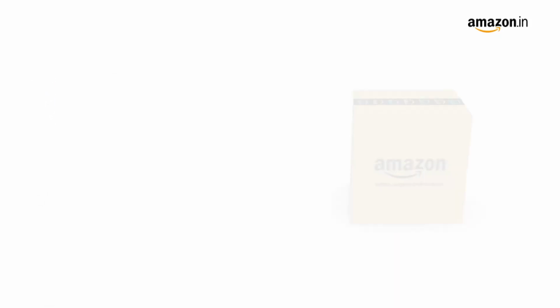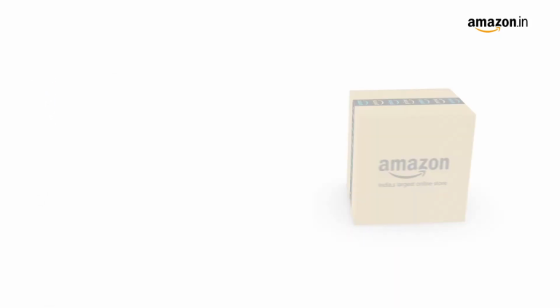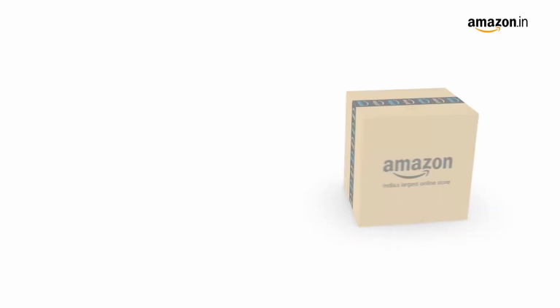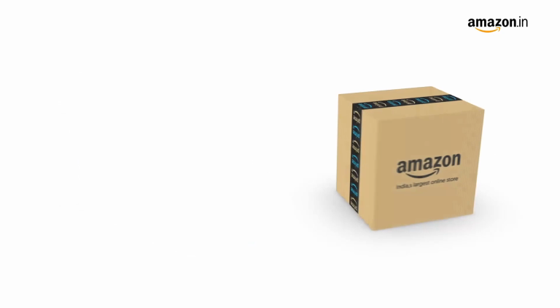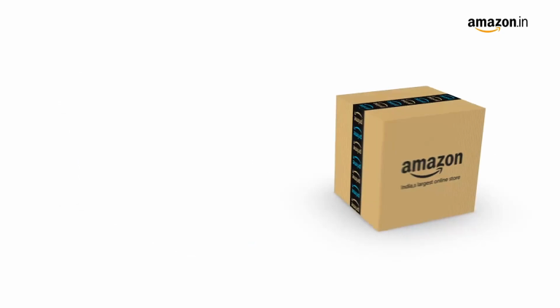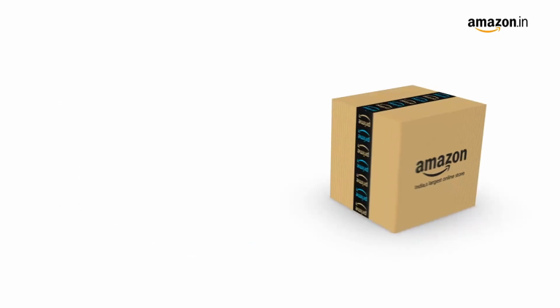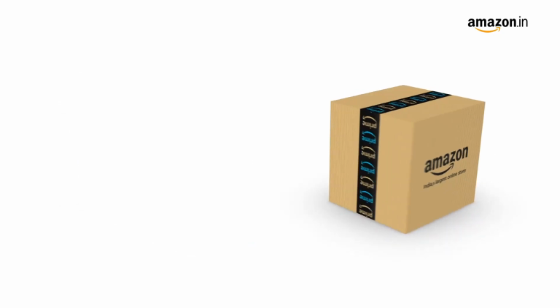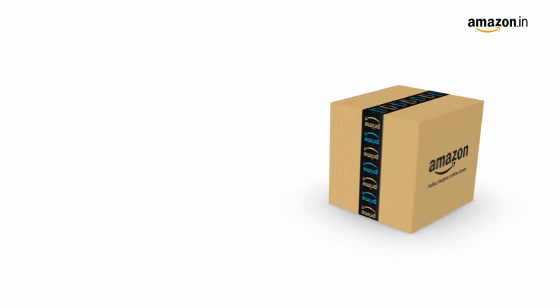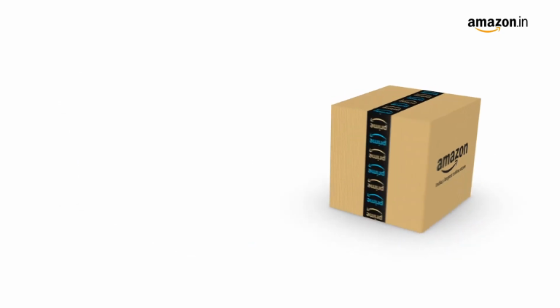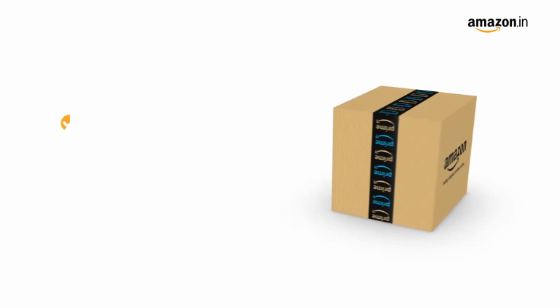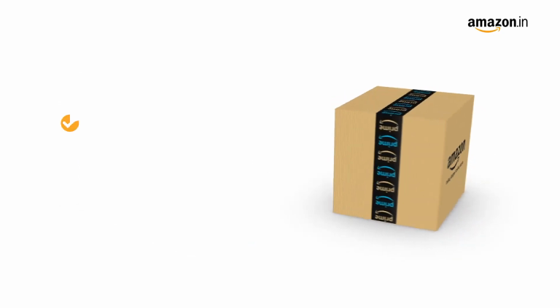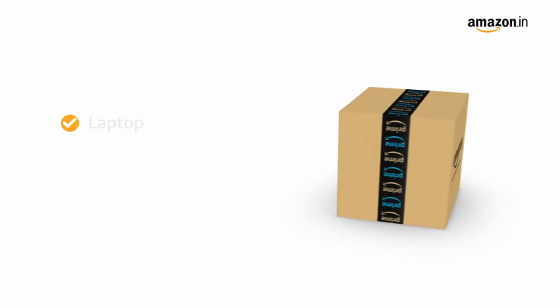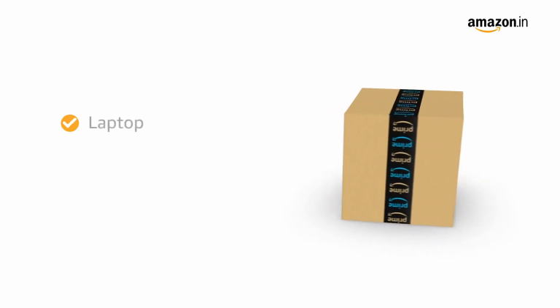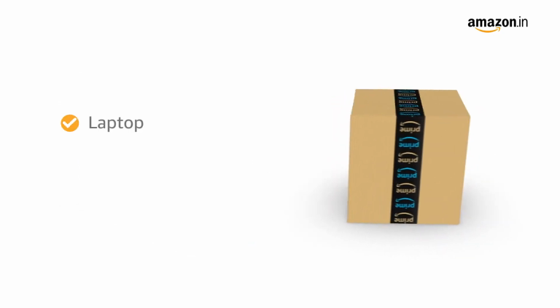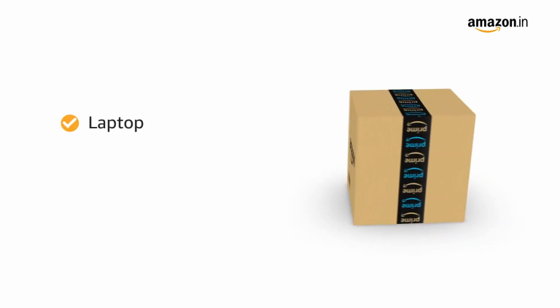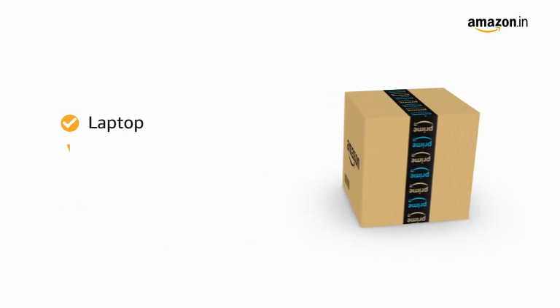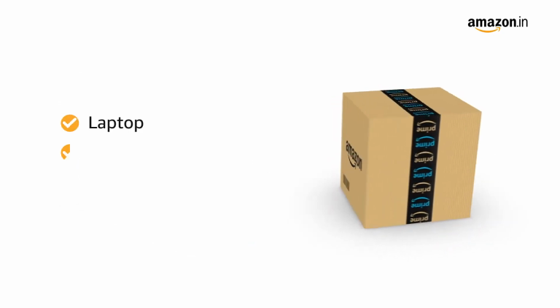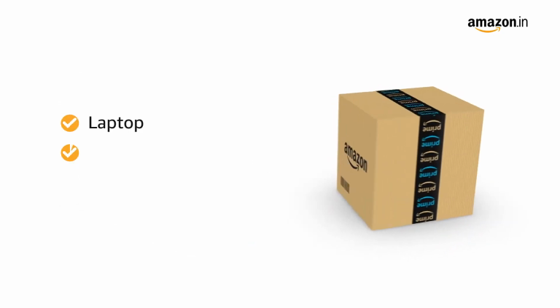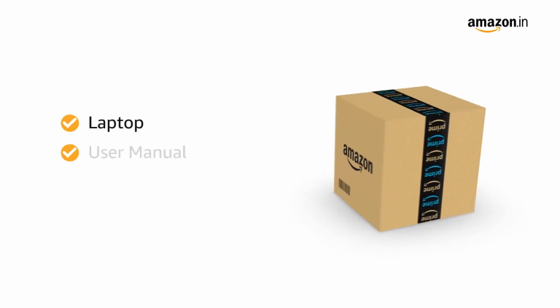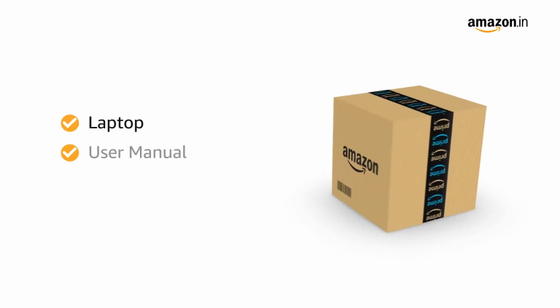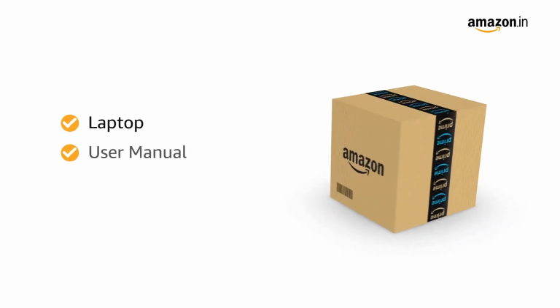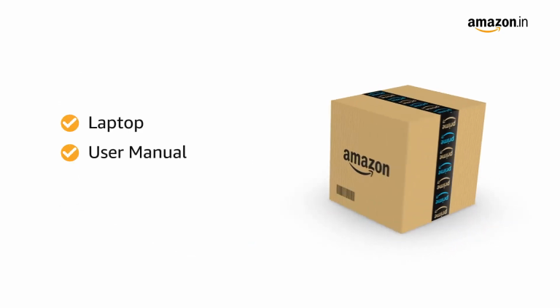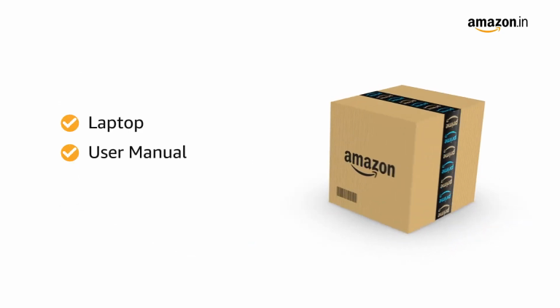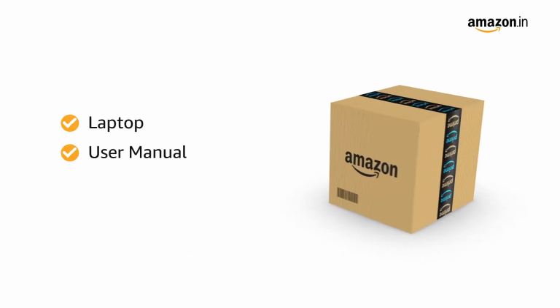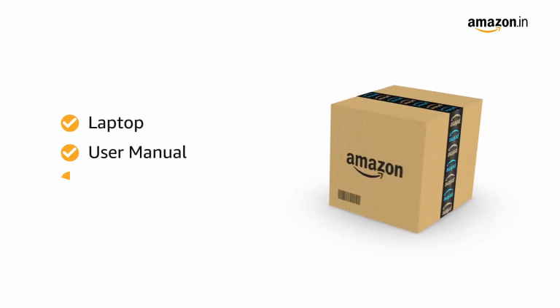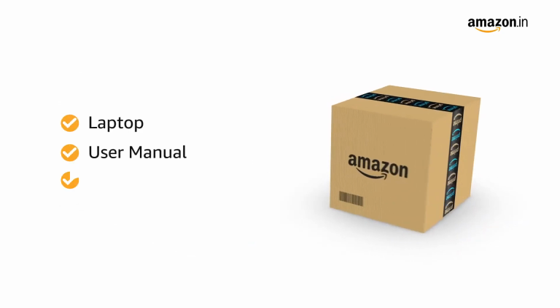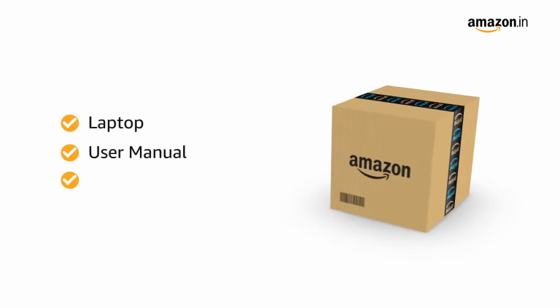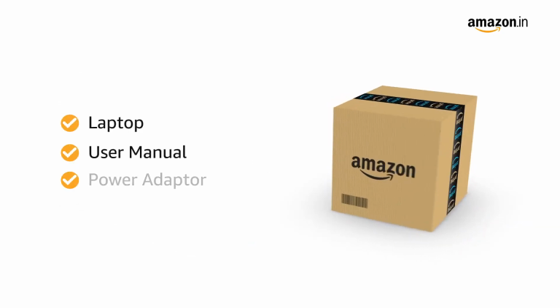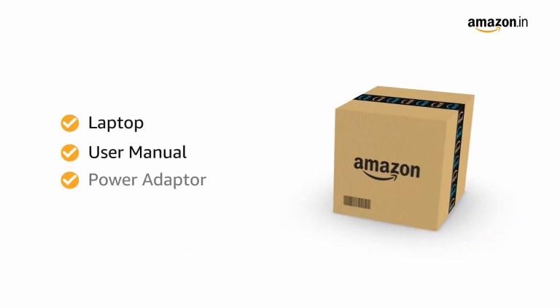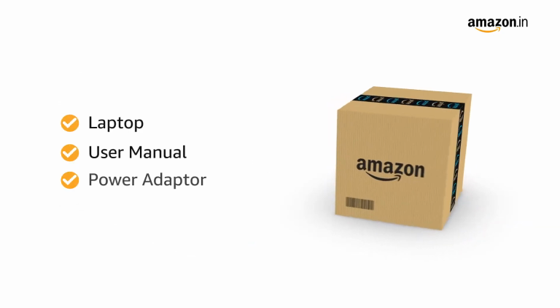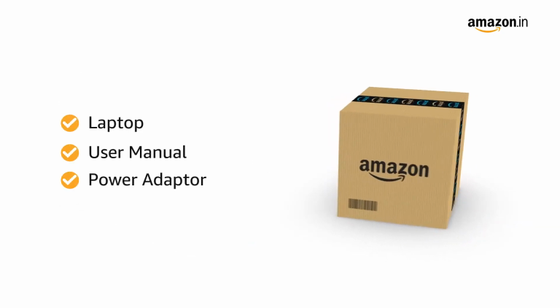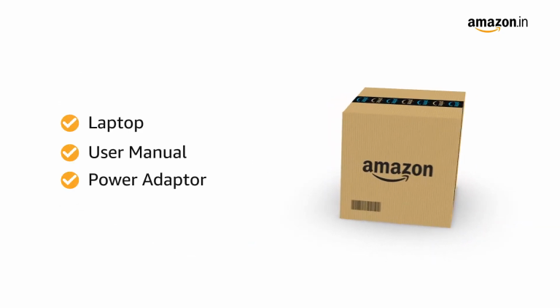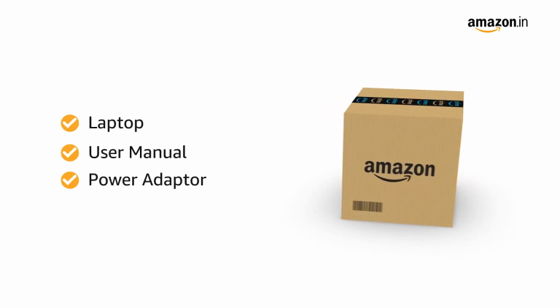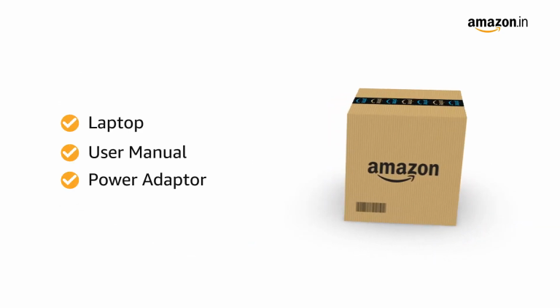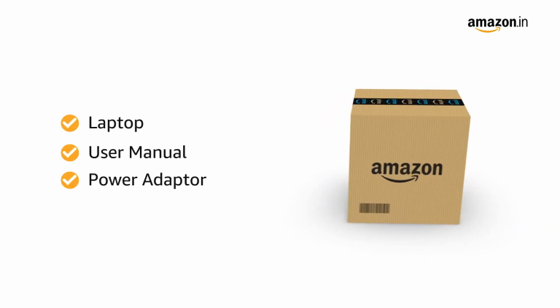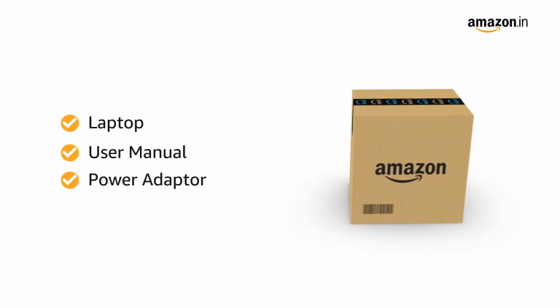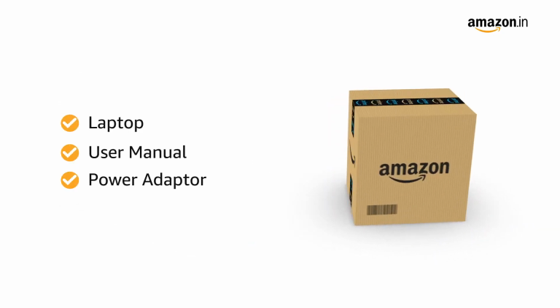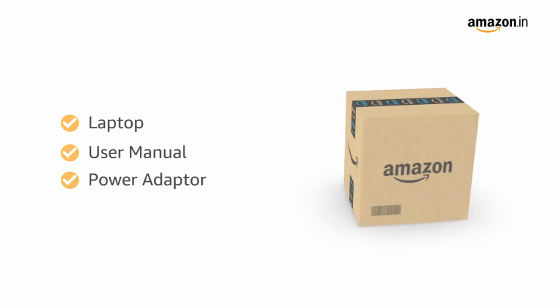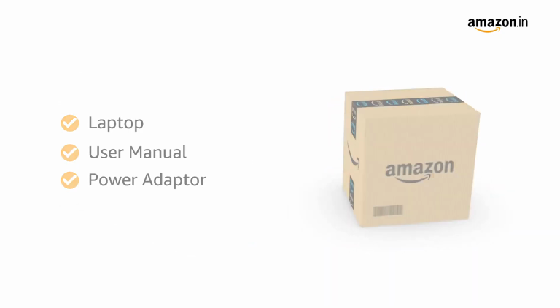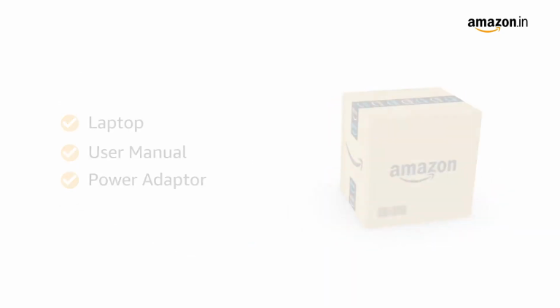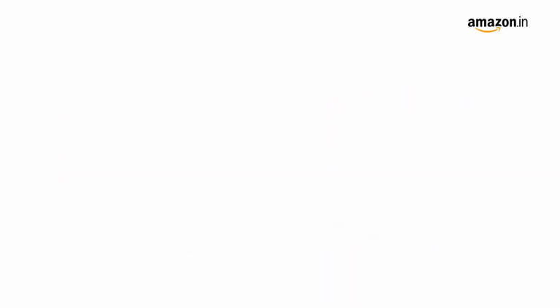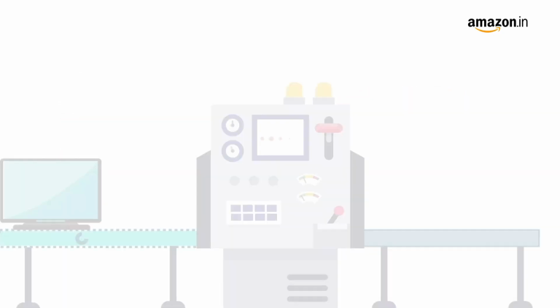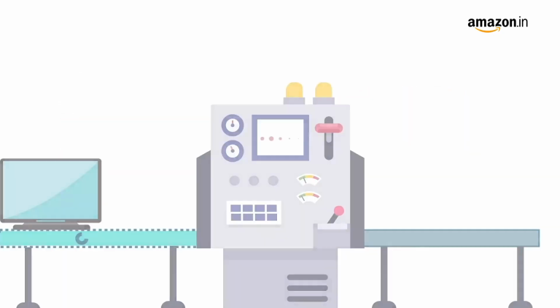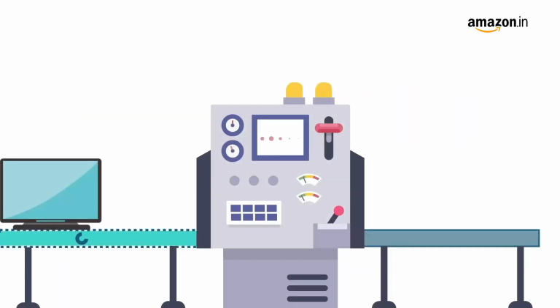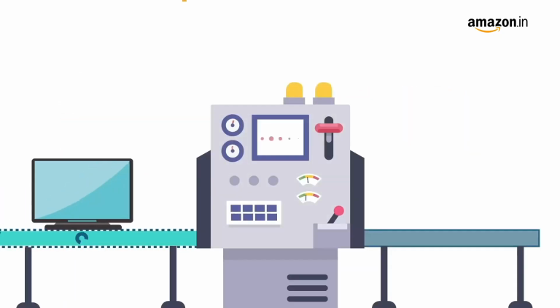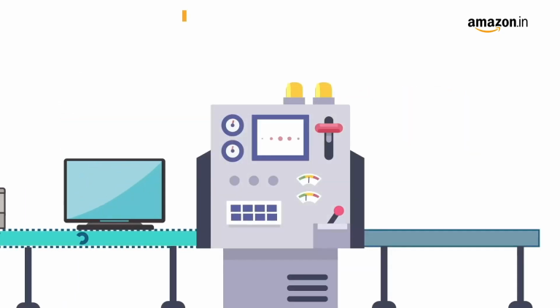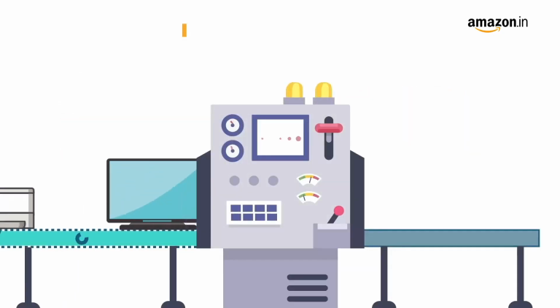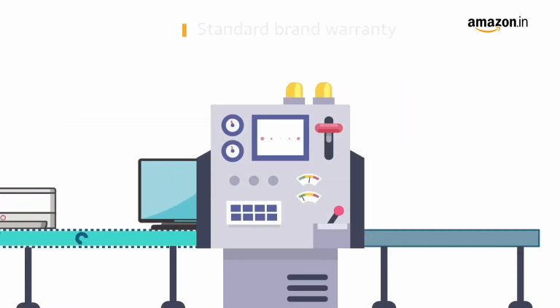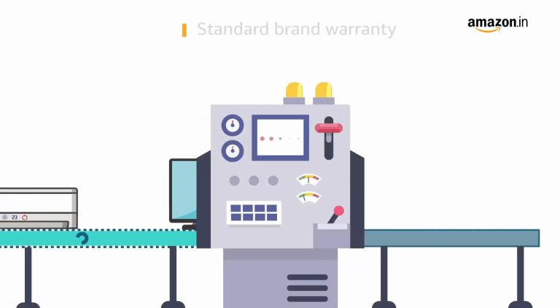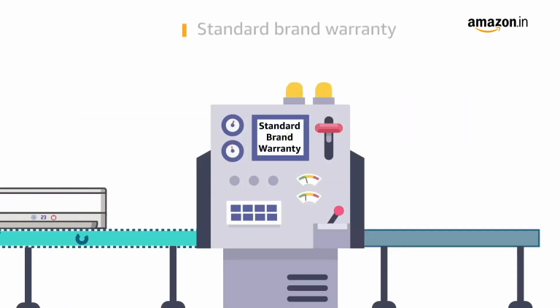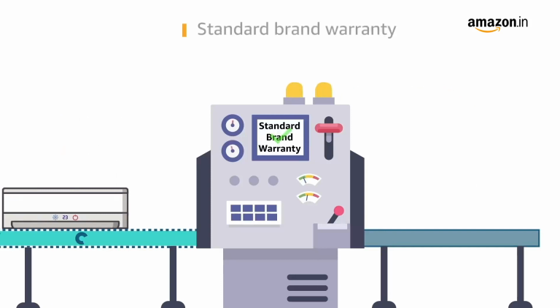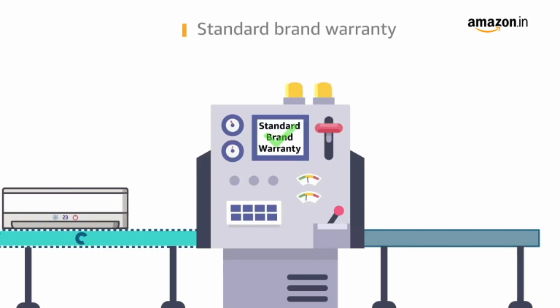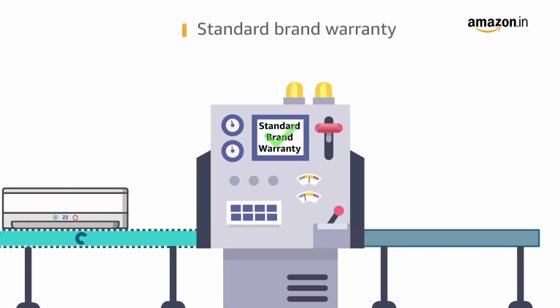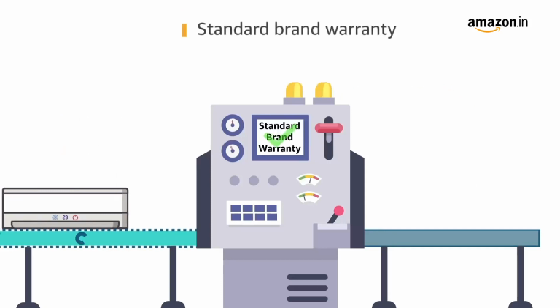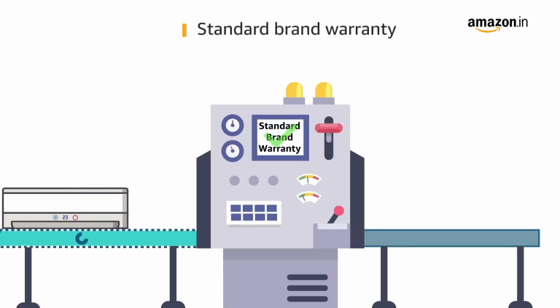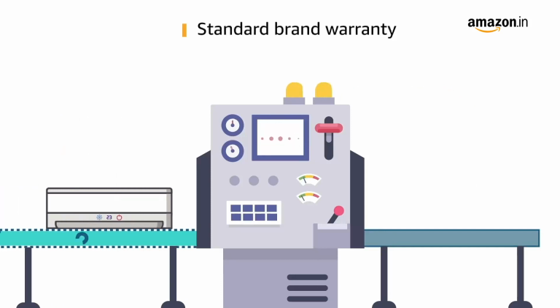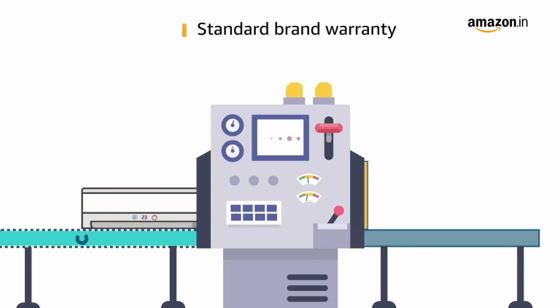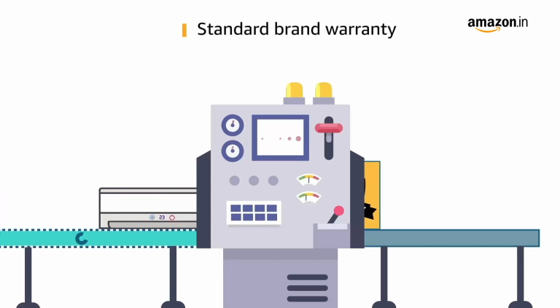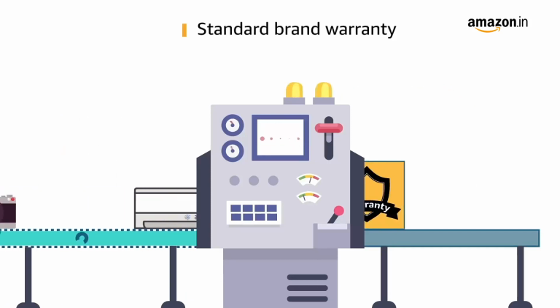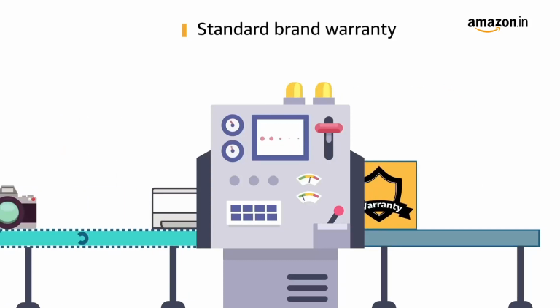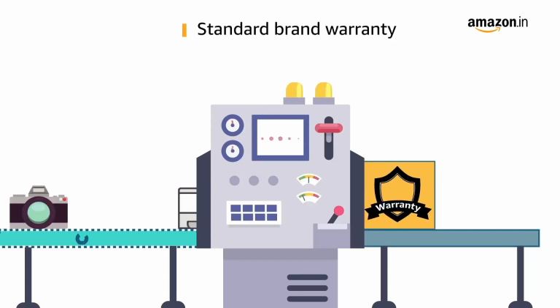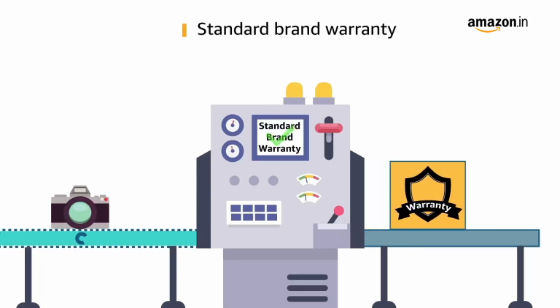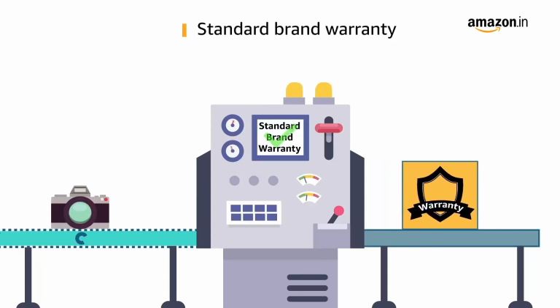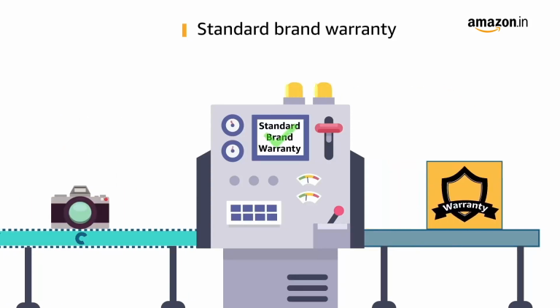The box contains the laptop, user manual, and power adapter. This laptop comes with standard brand warranty.